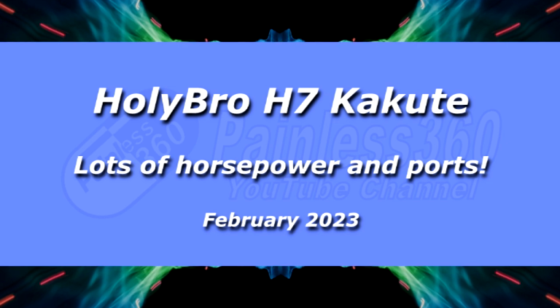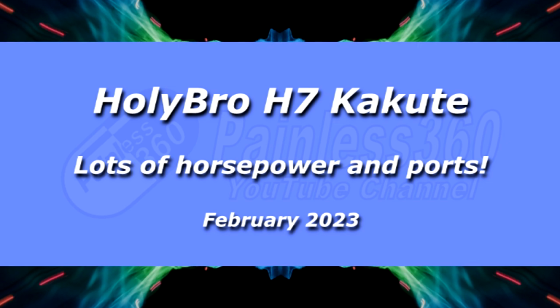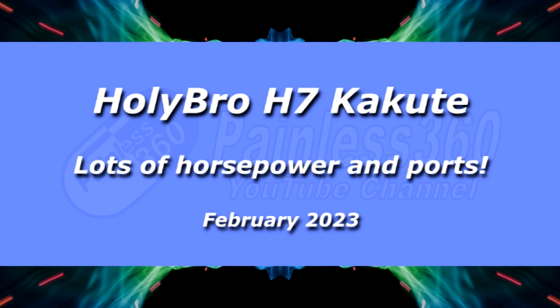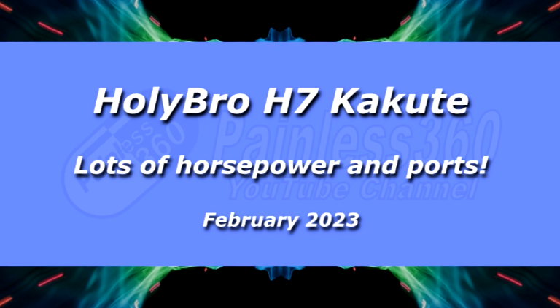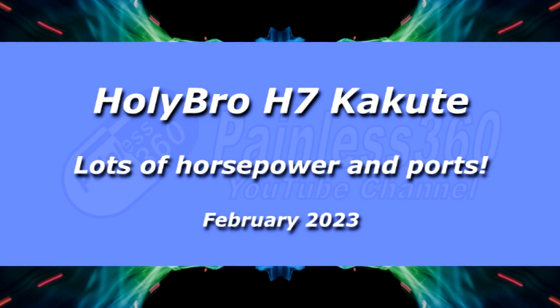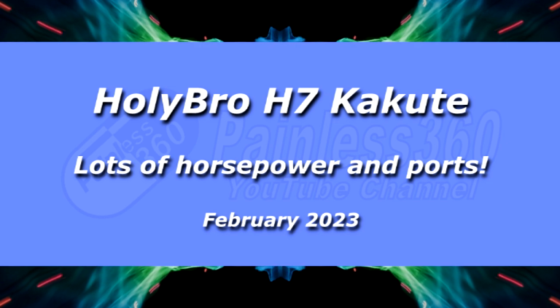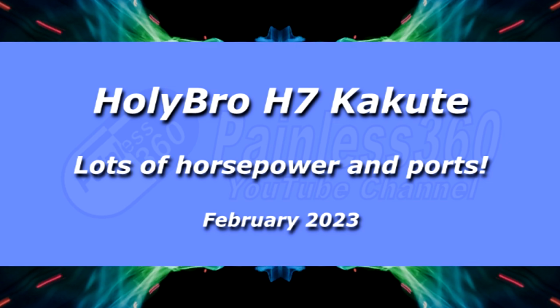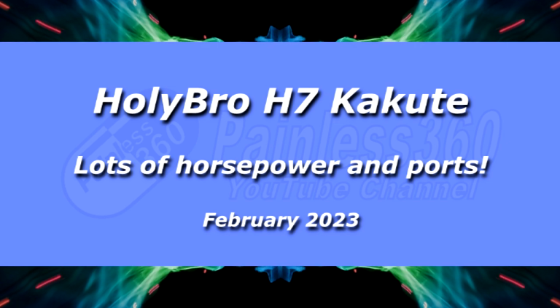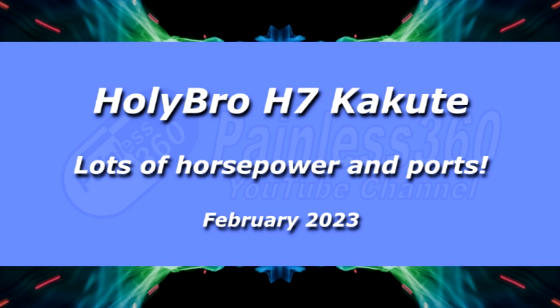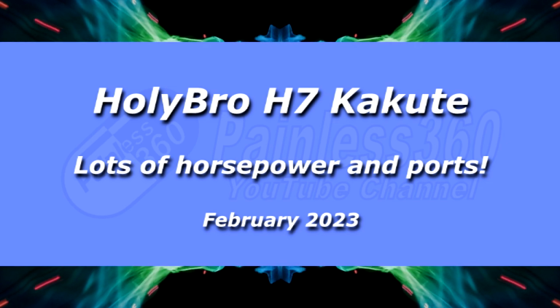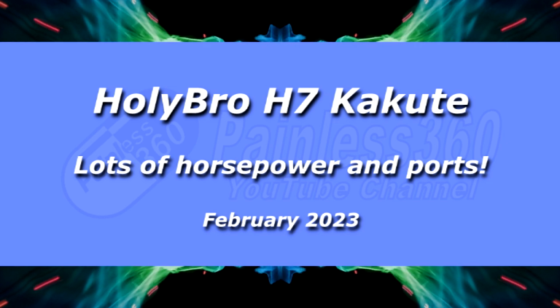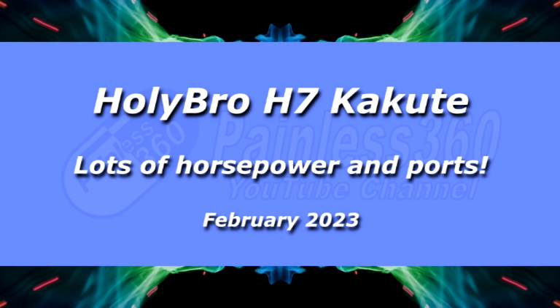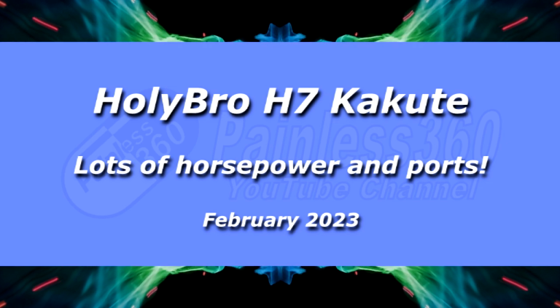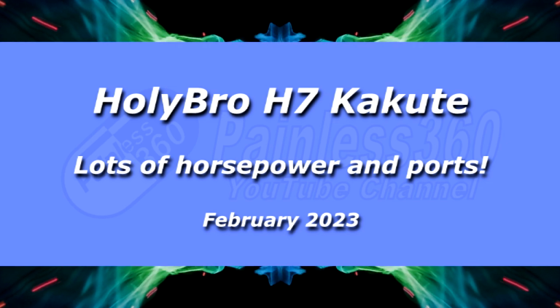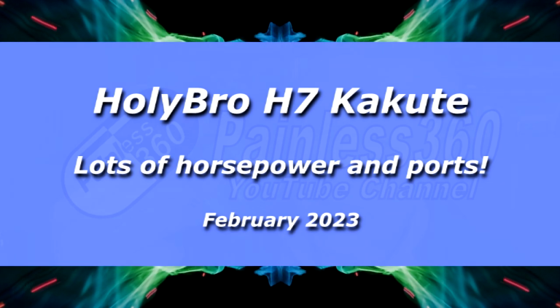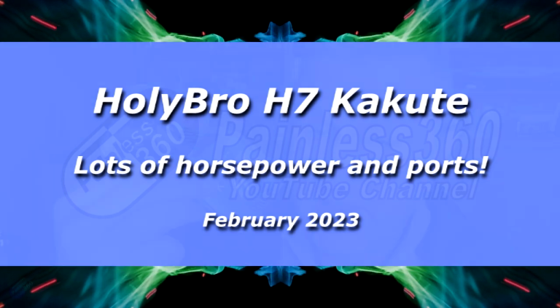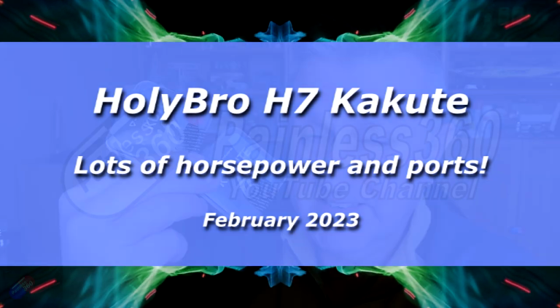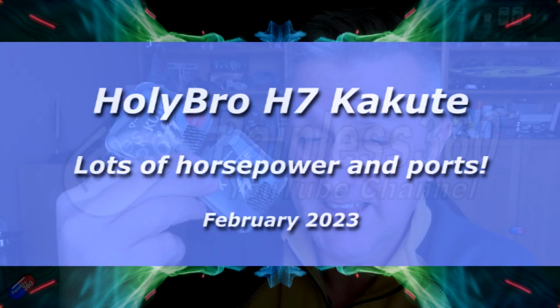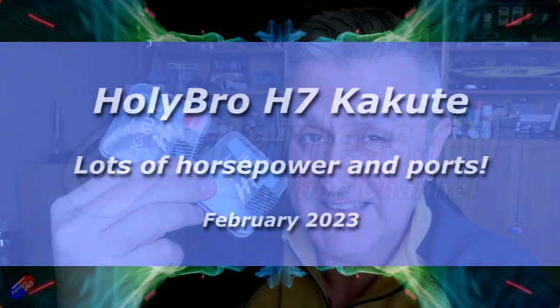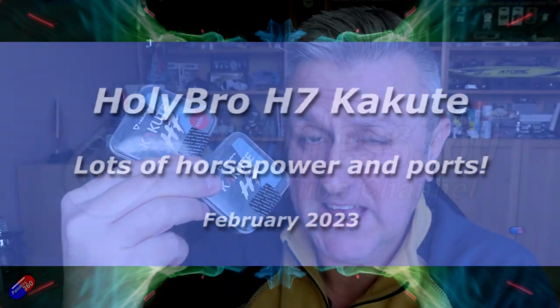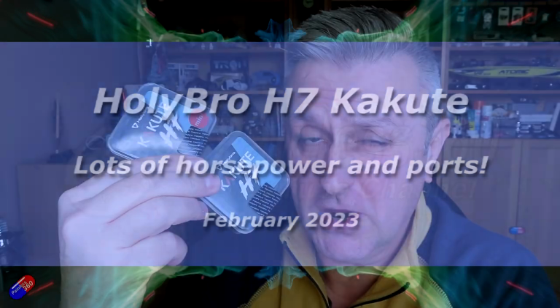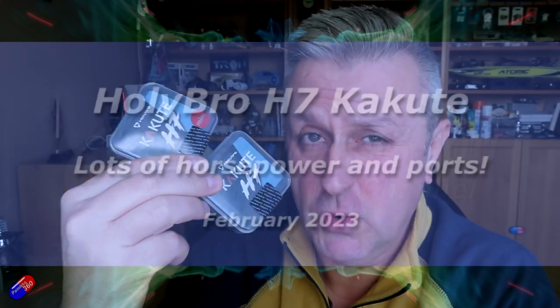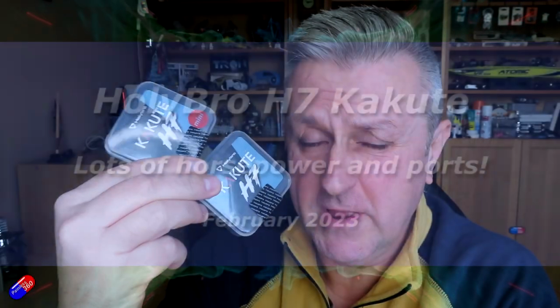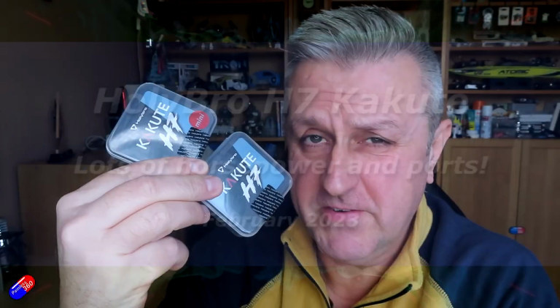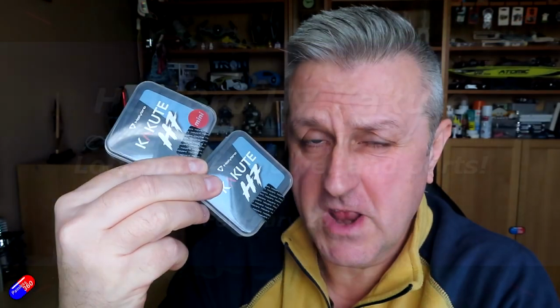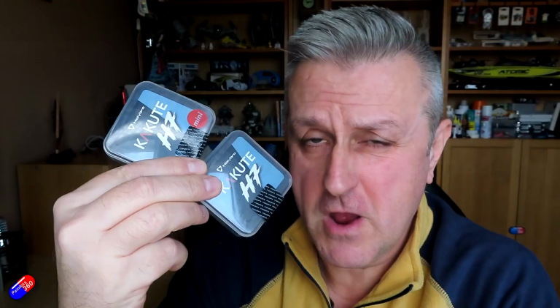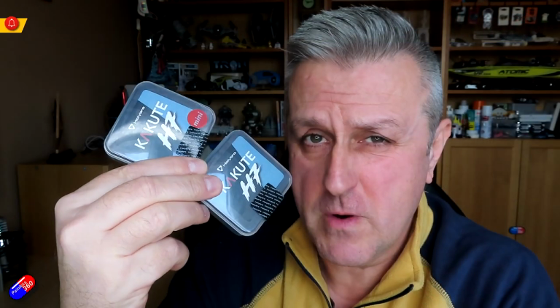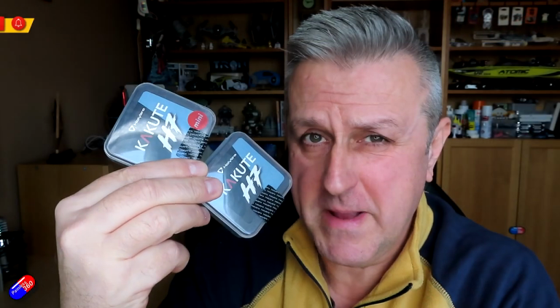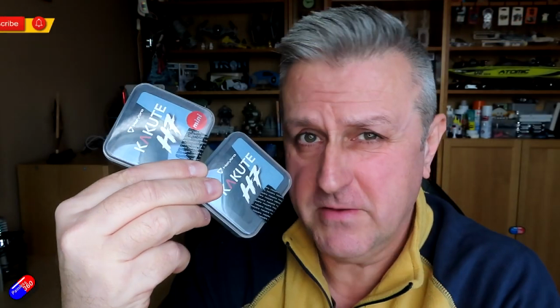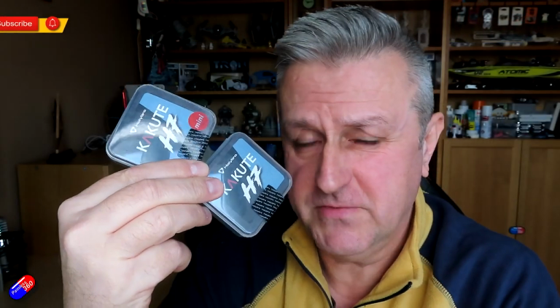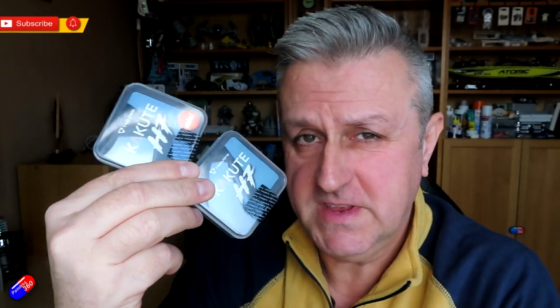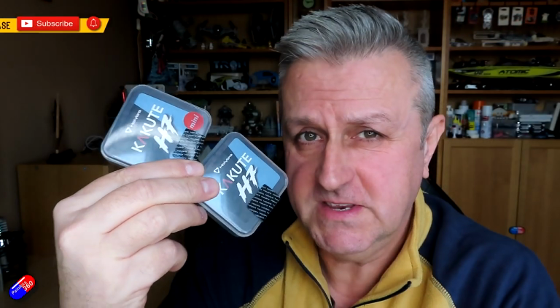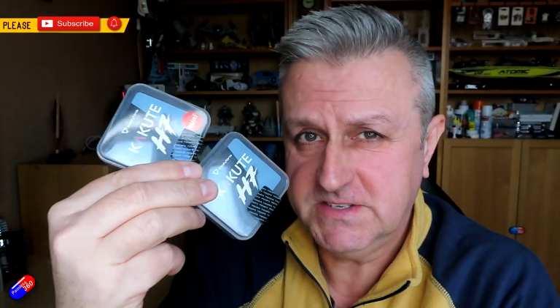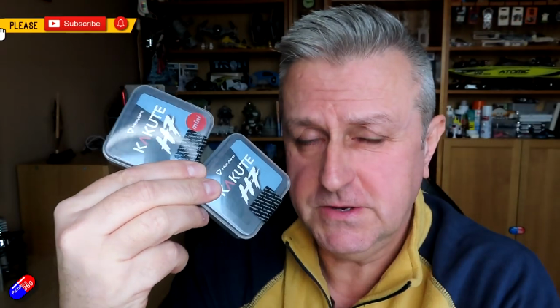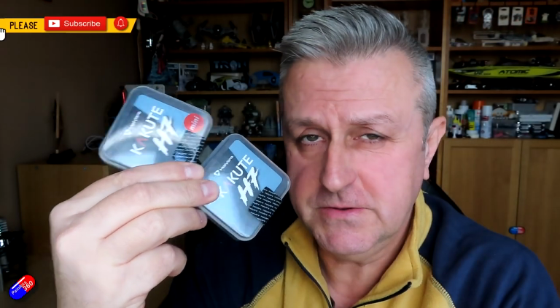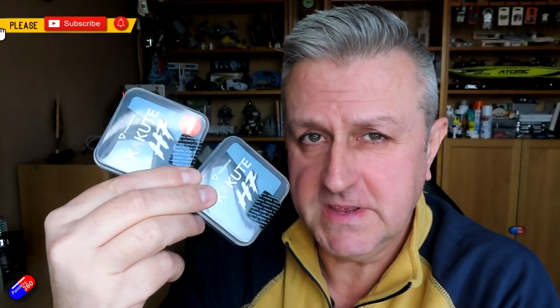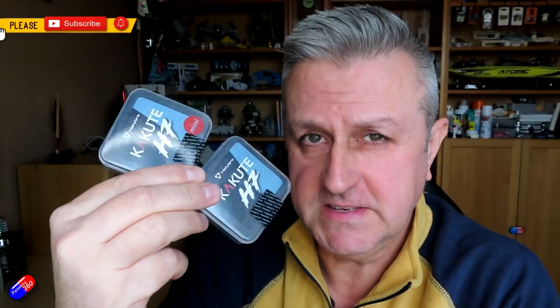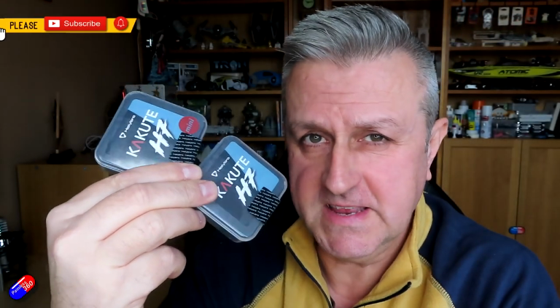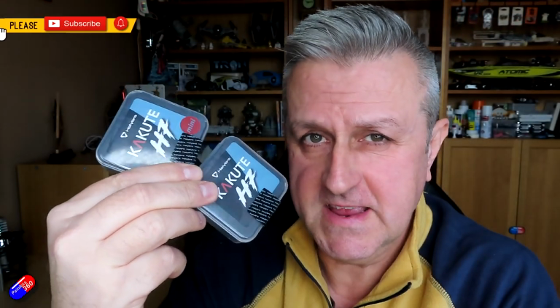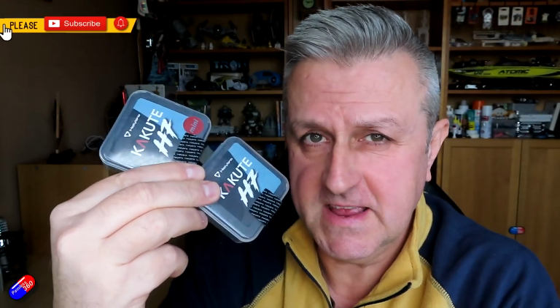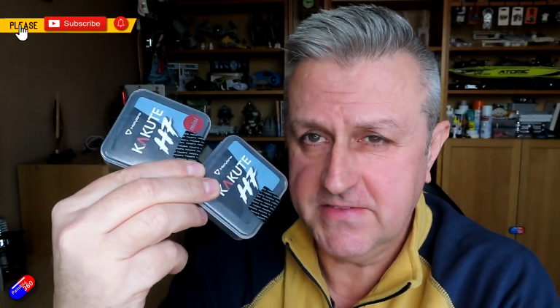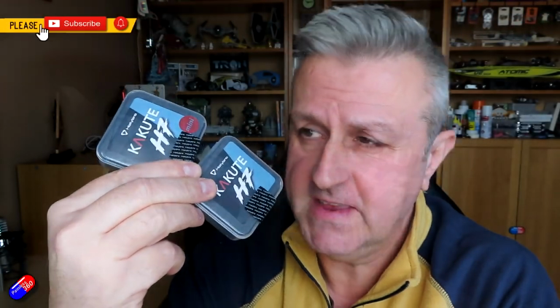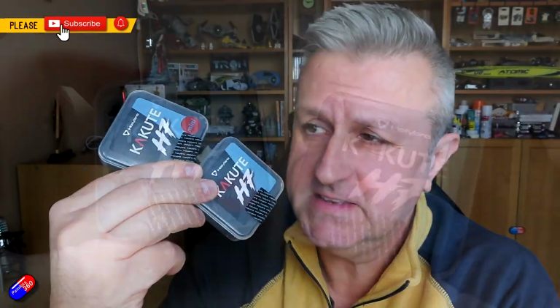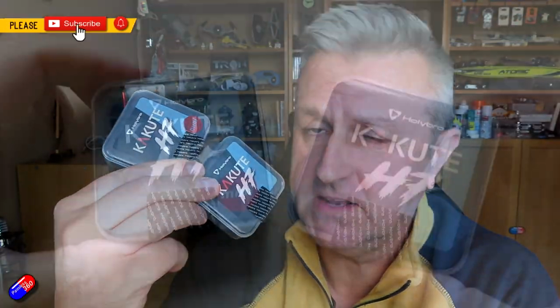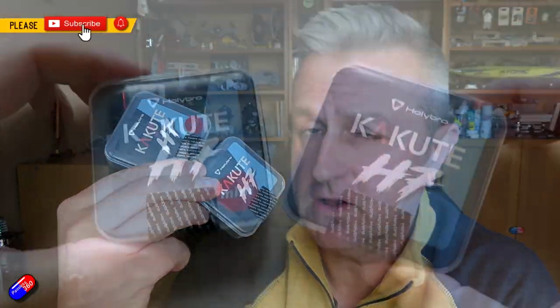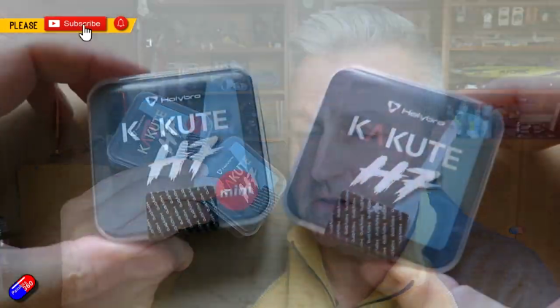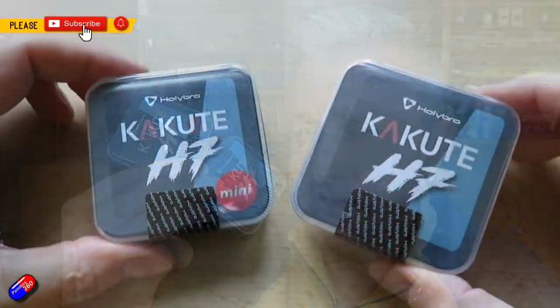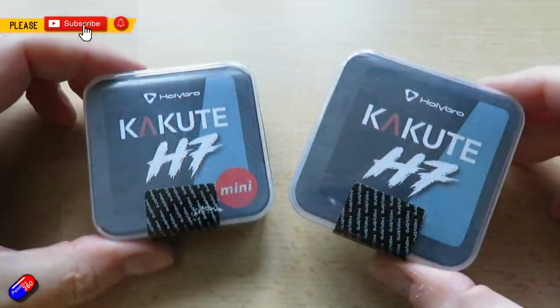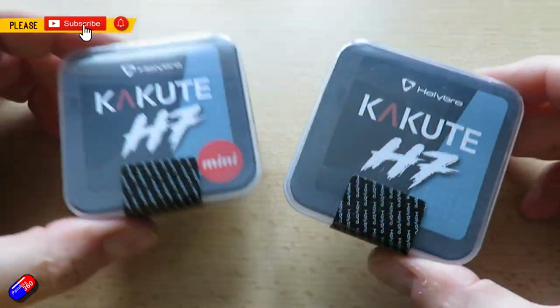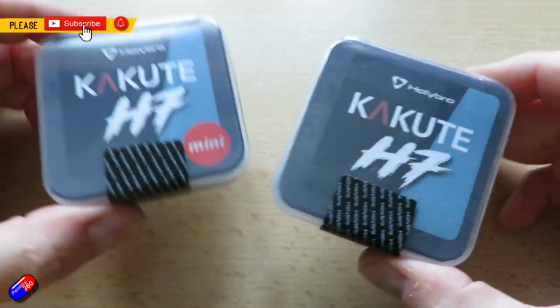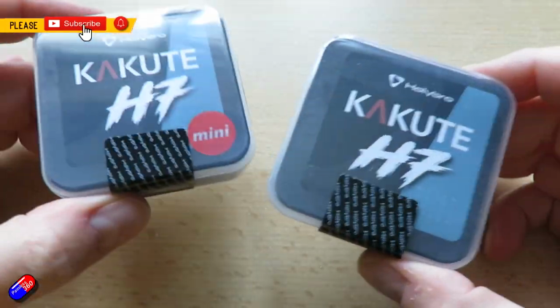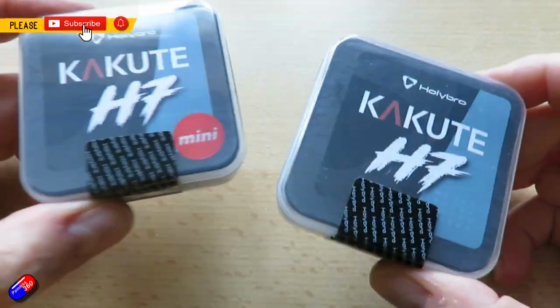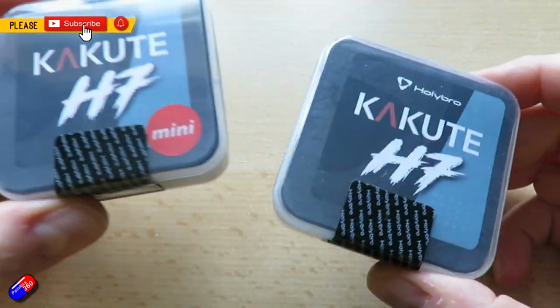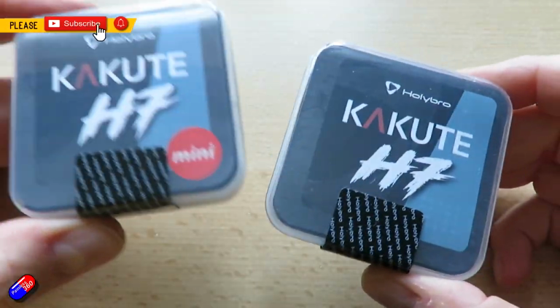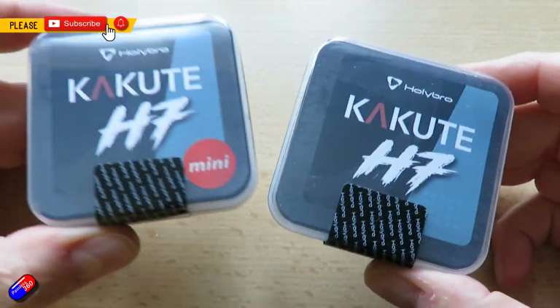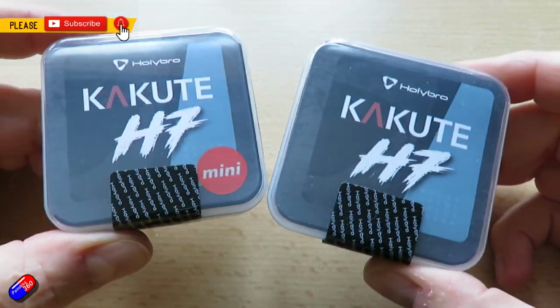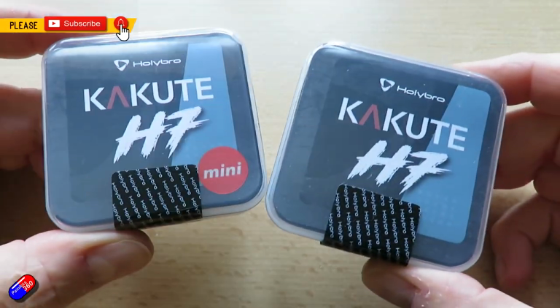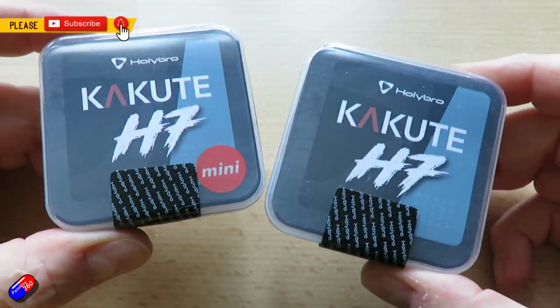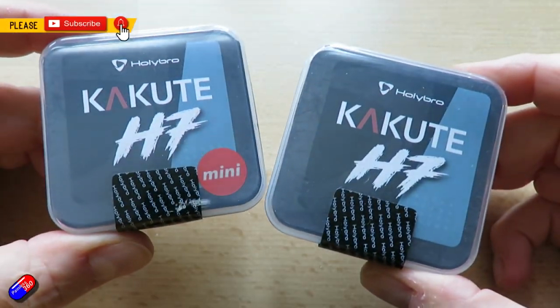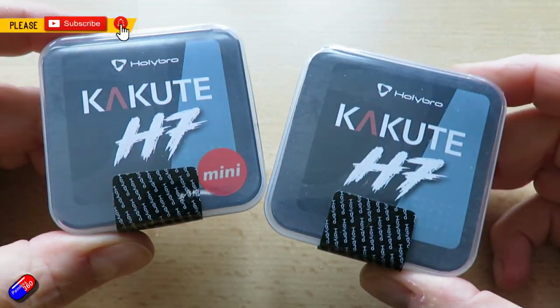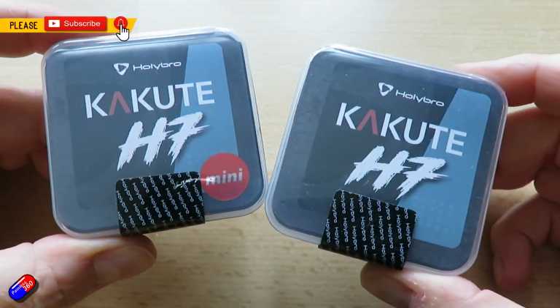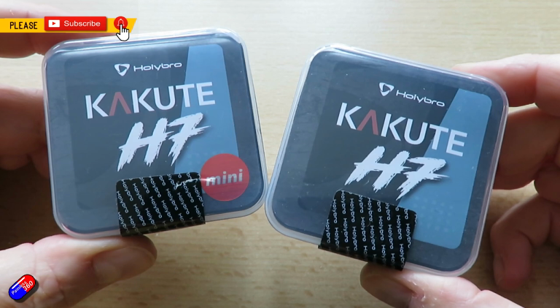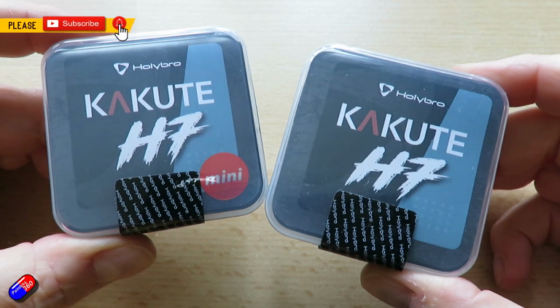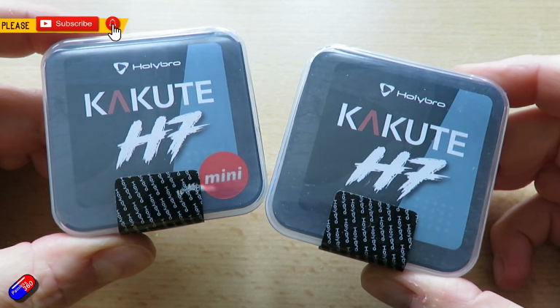Hello and welcome to the video. This is a quick video about these two things here — some of the latest flight controllers from Holybro.